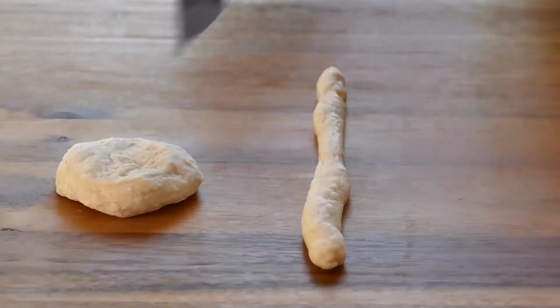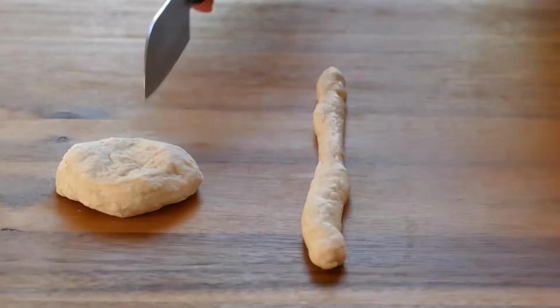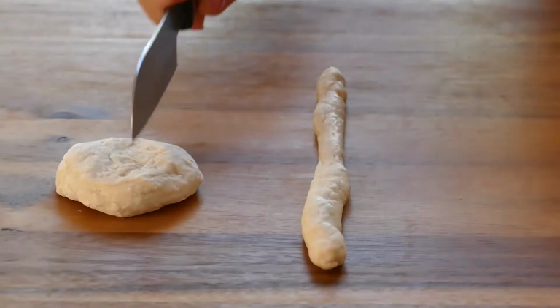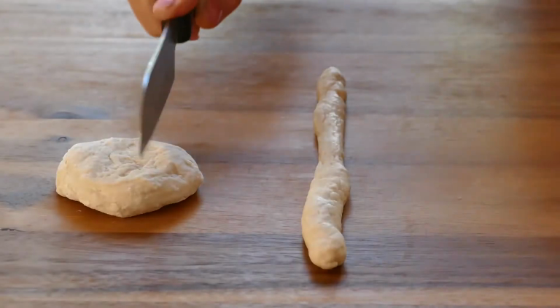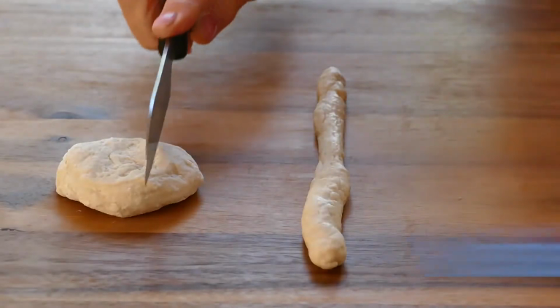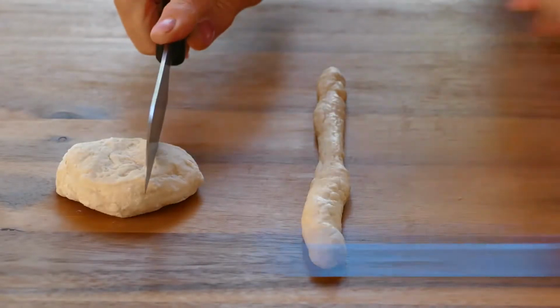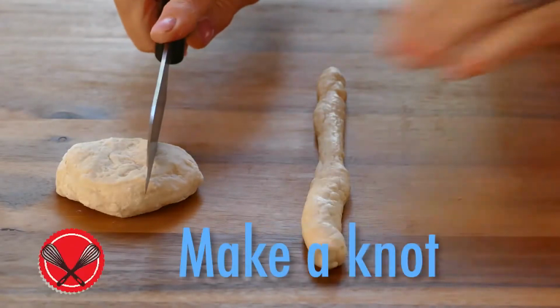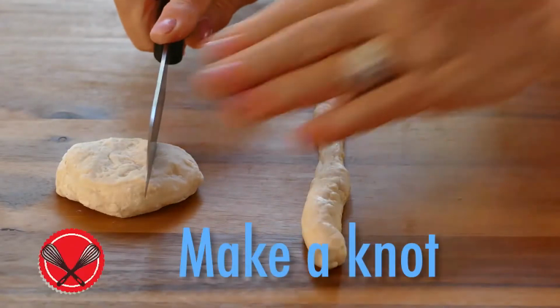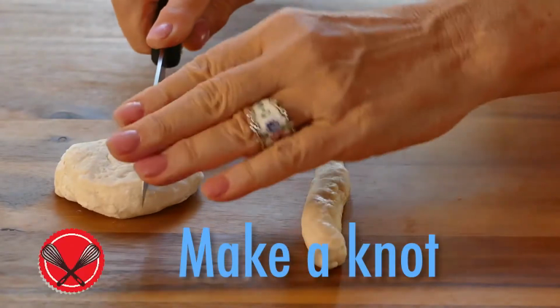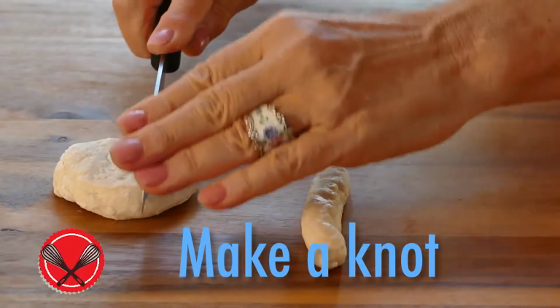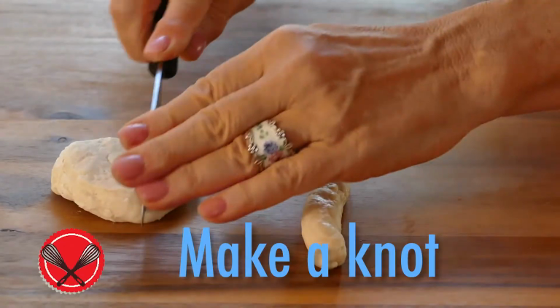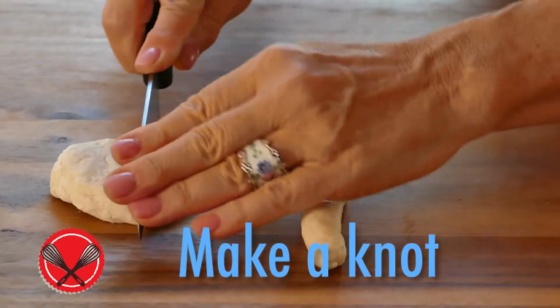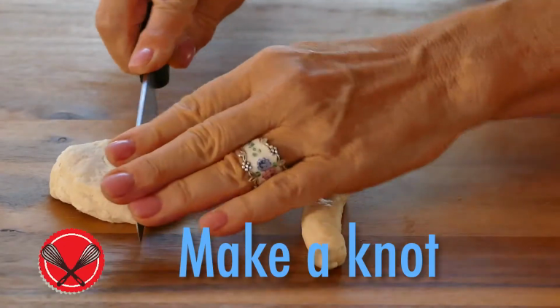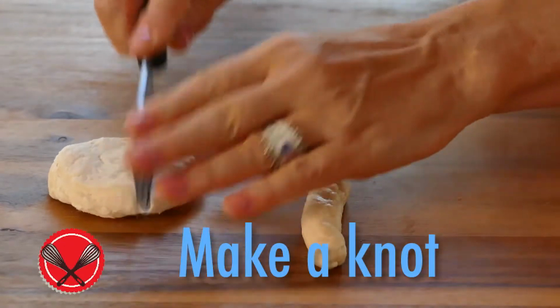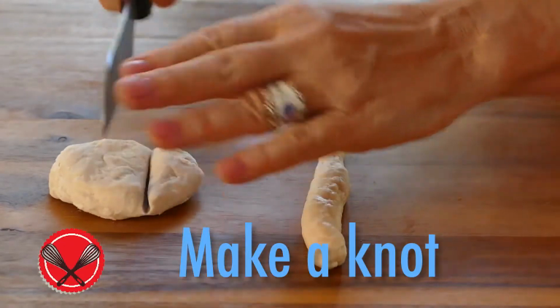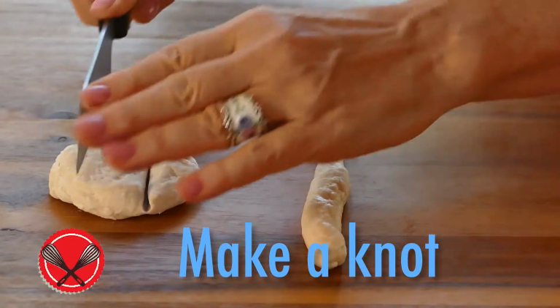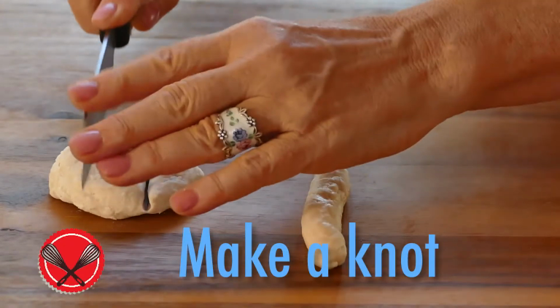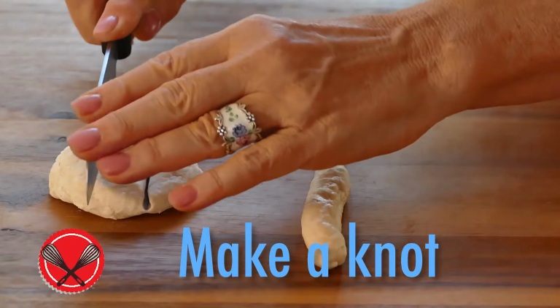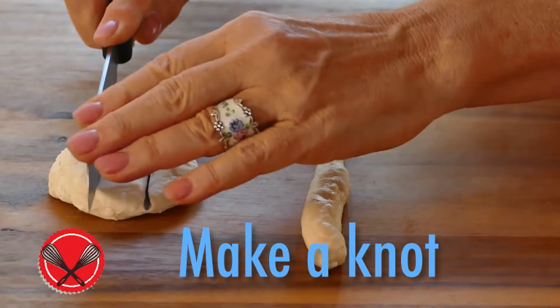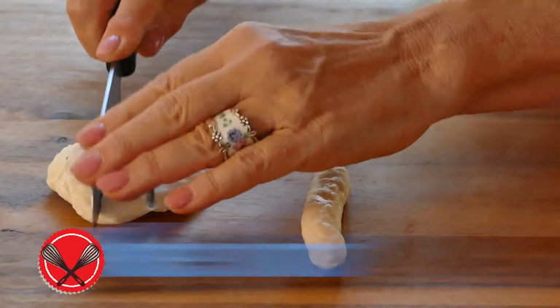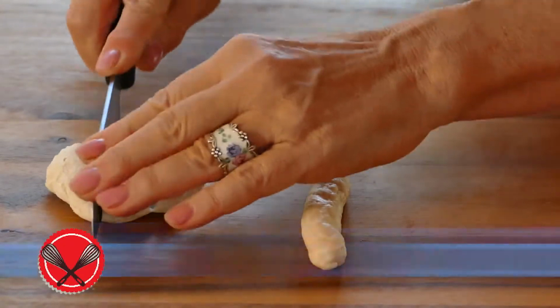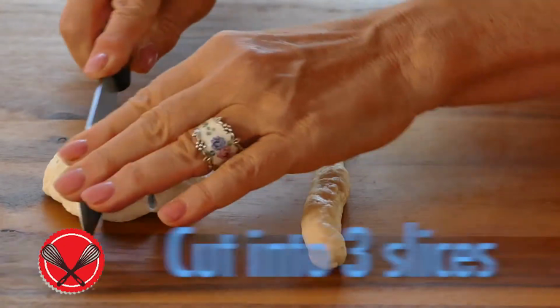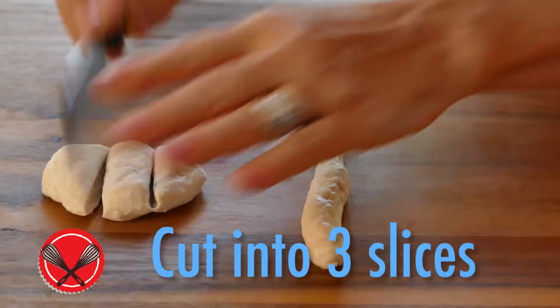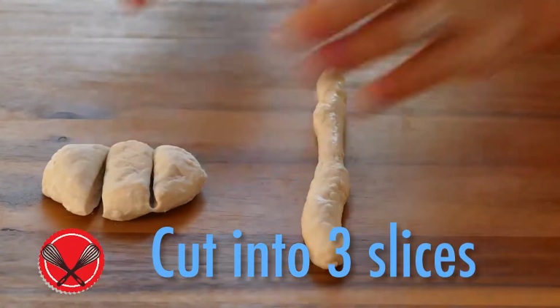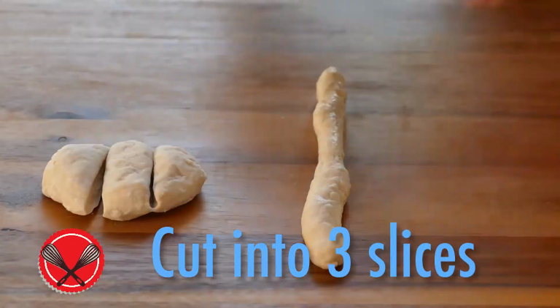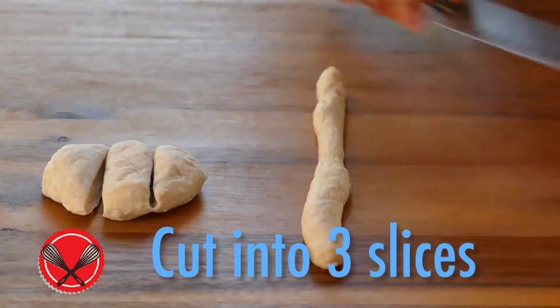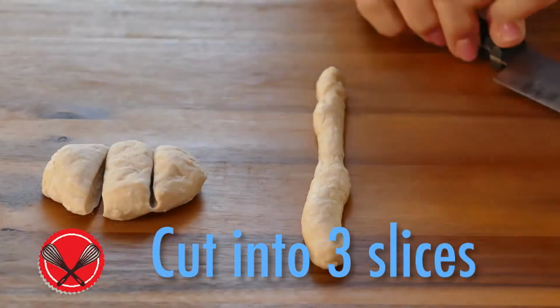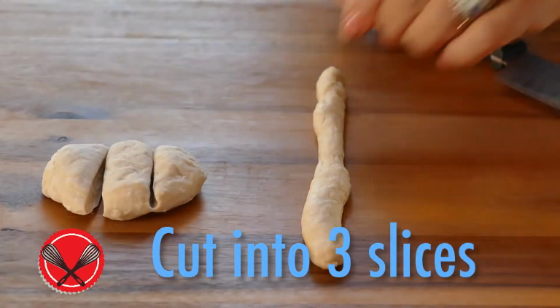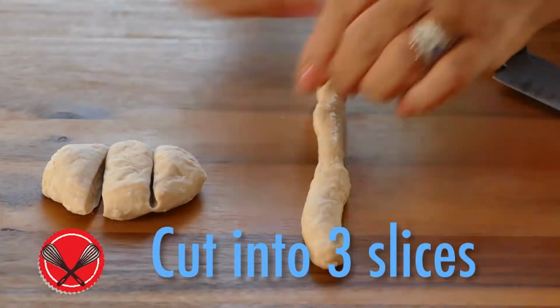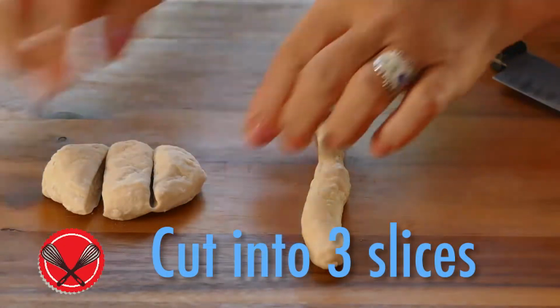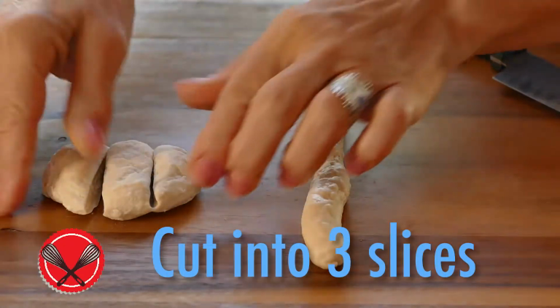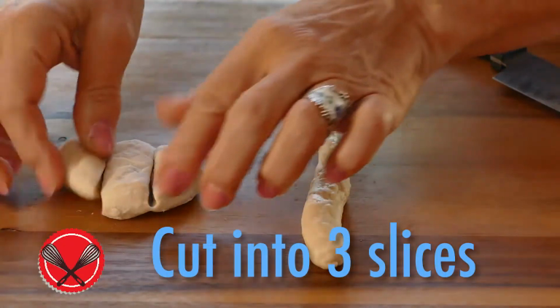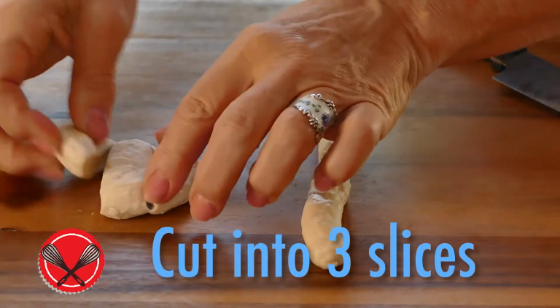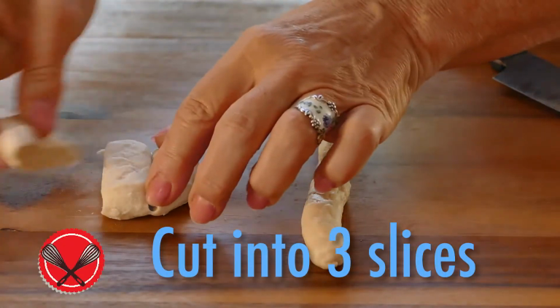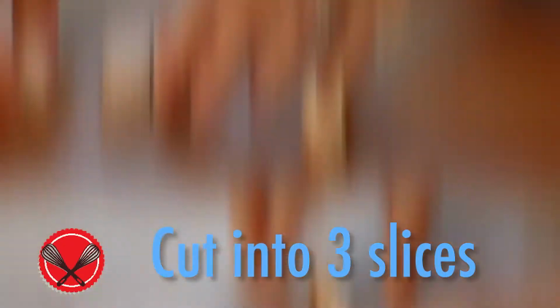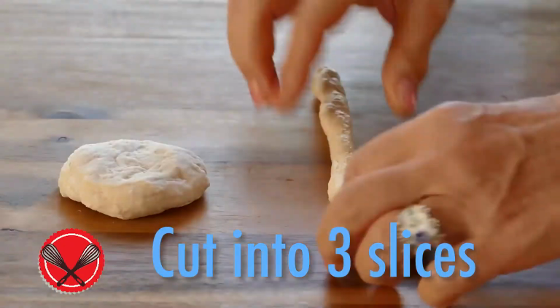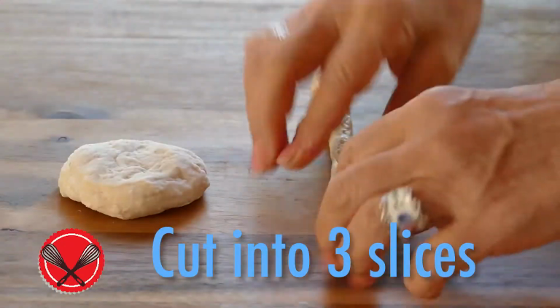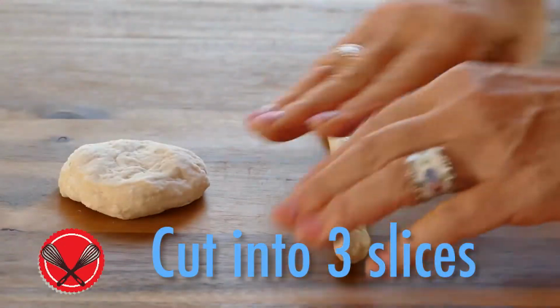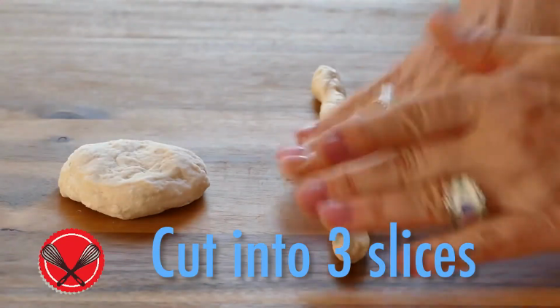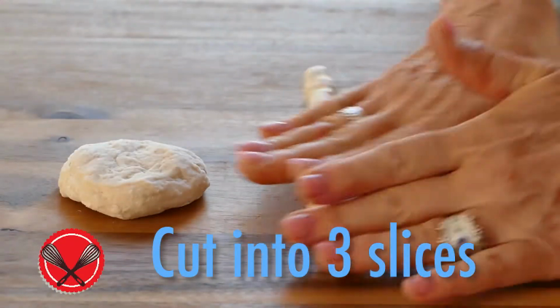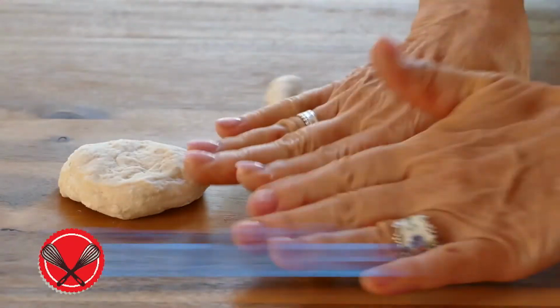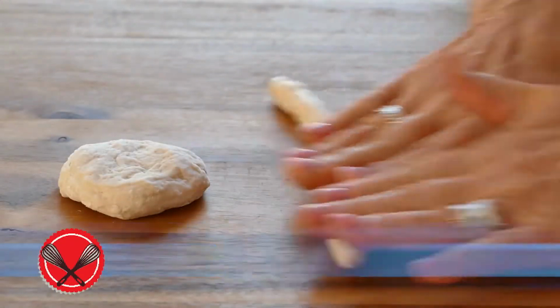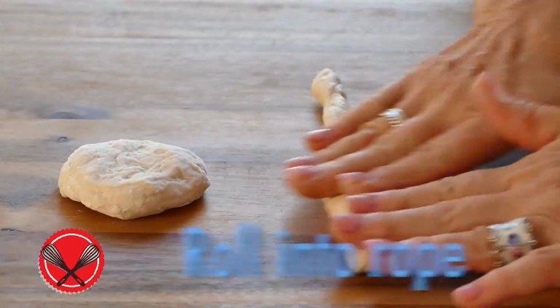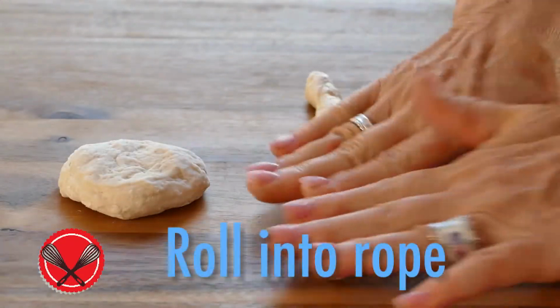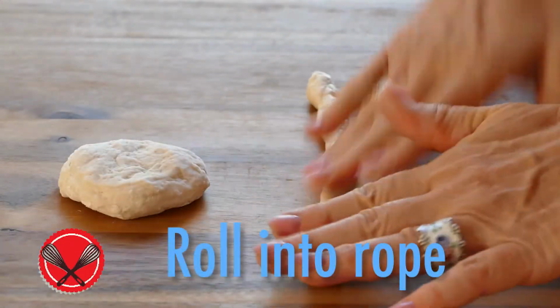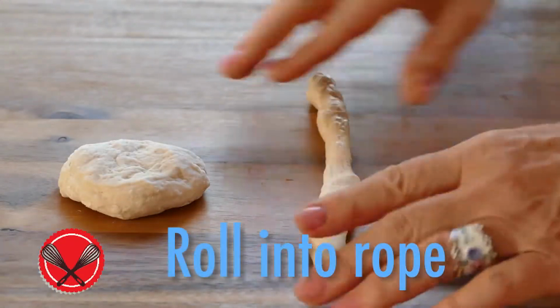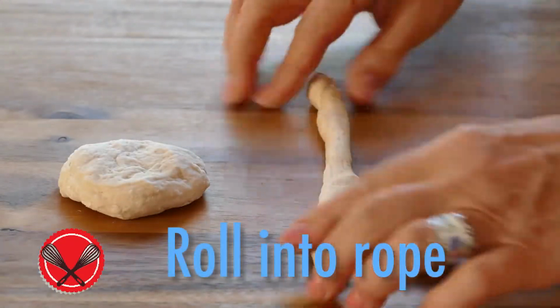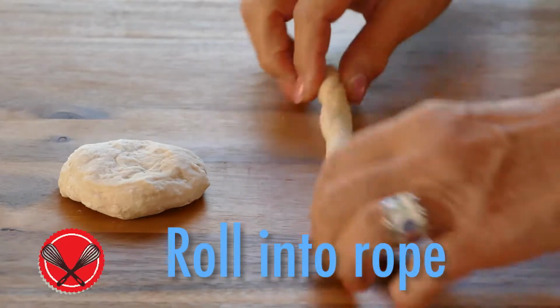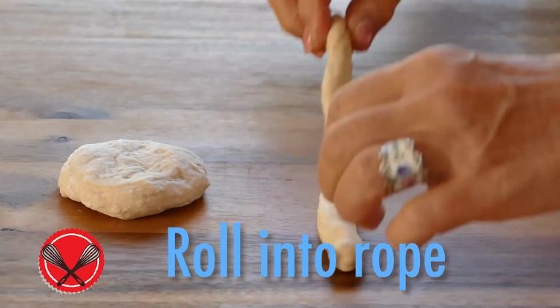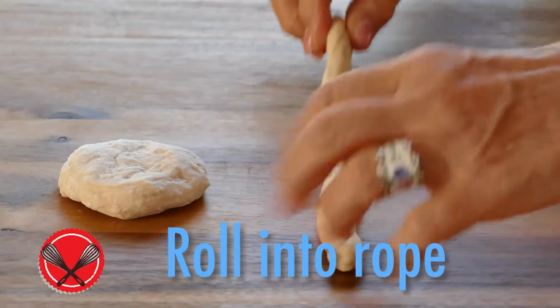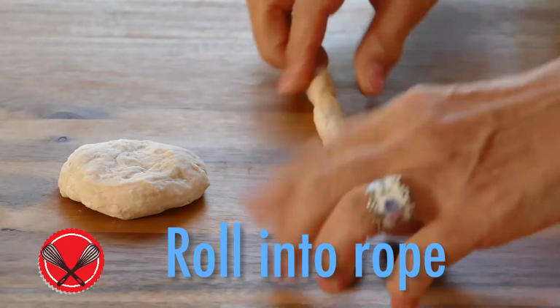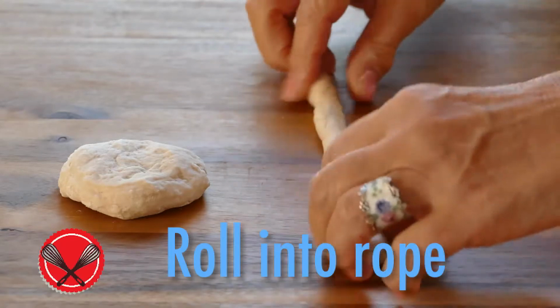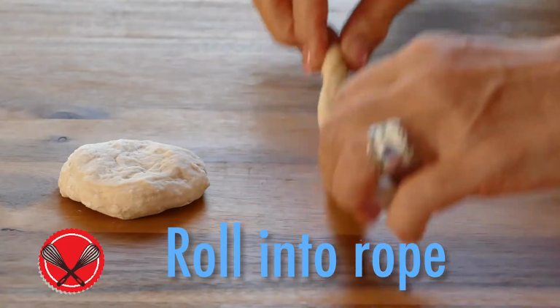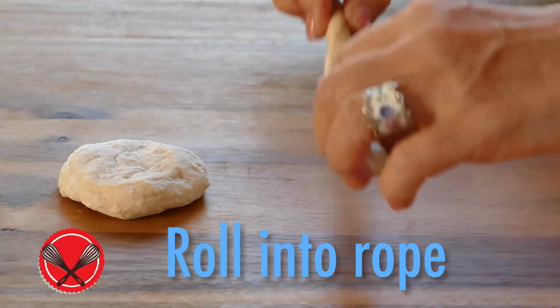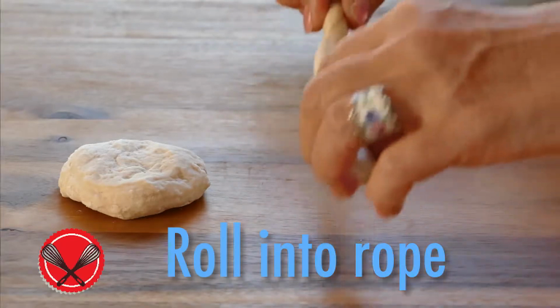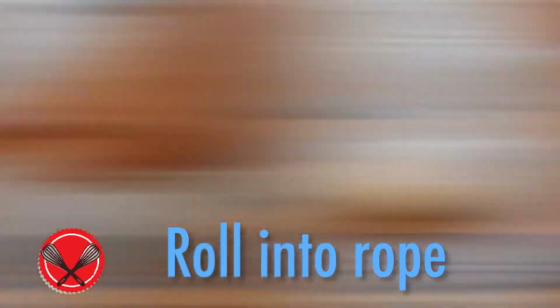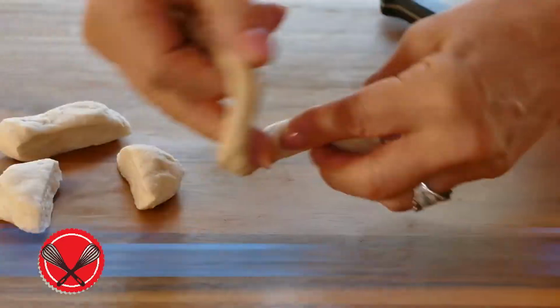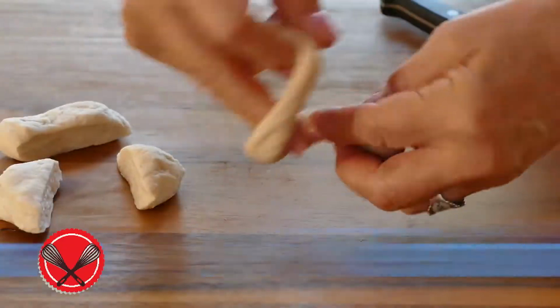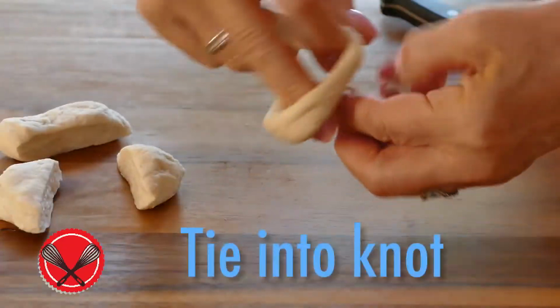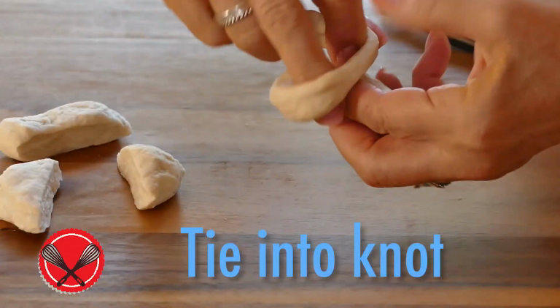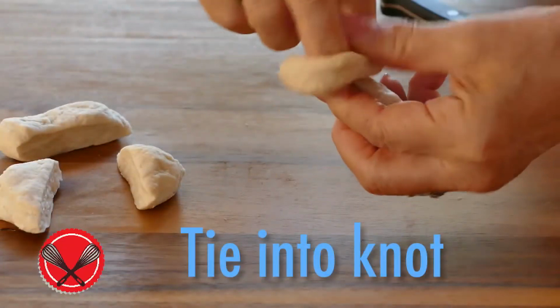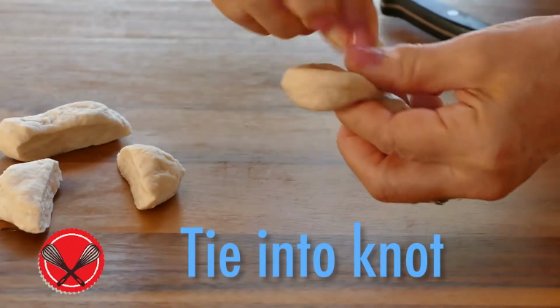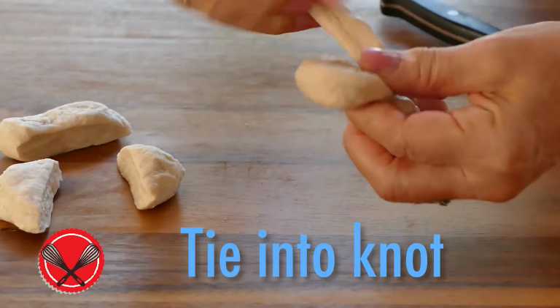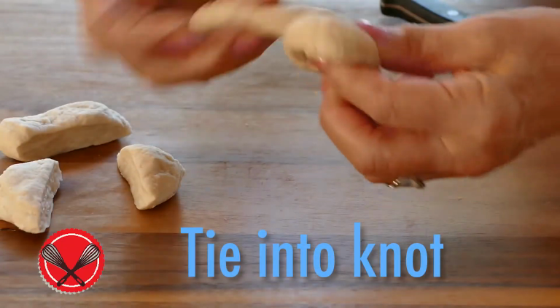The last idea is the knot. Cut a biscuit in three slices, roll each one into a rope, and then make a knot.